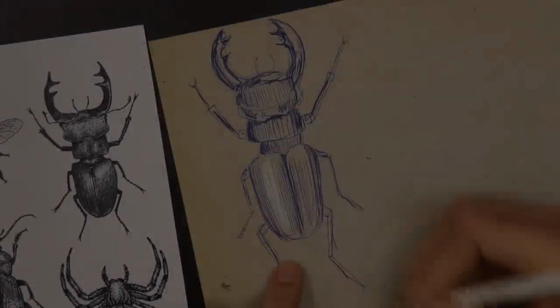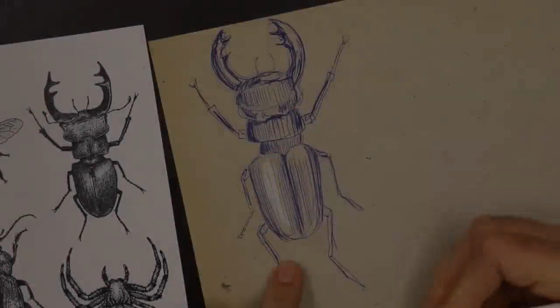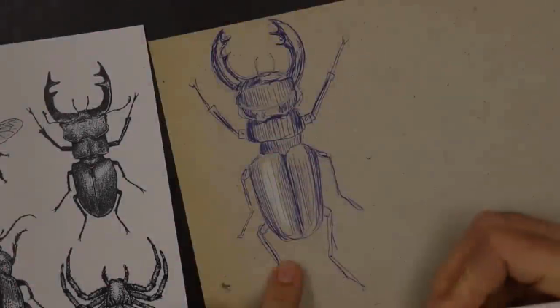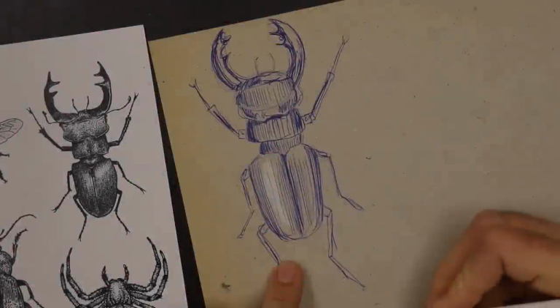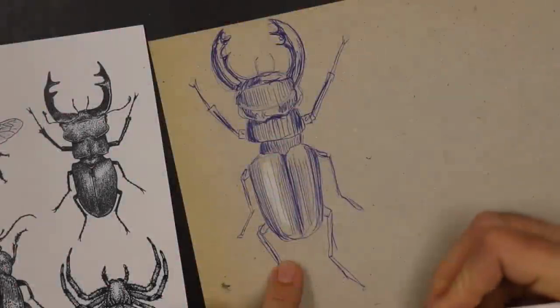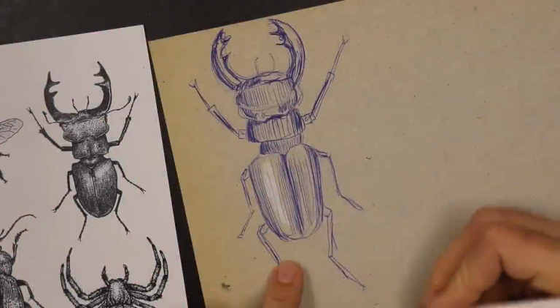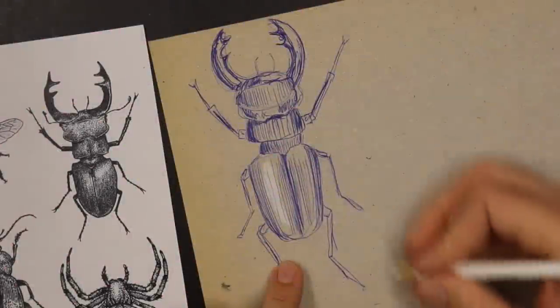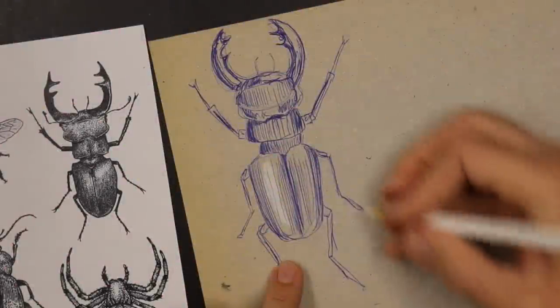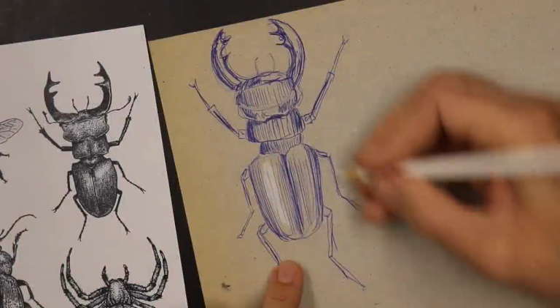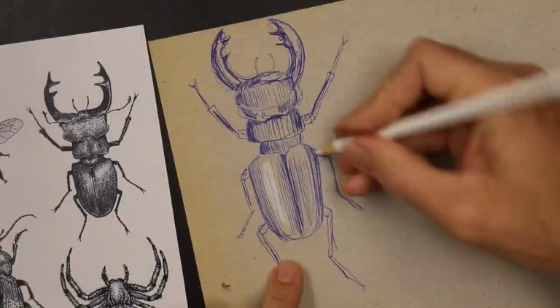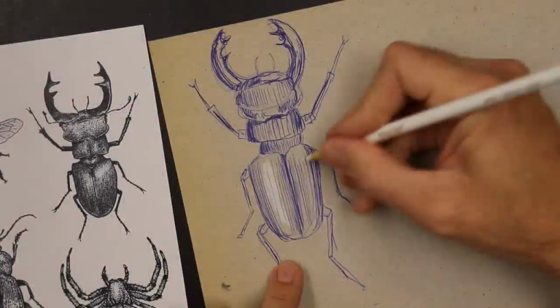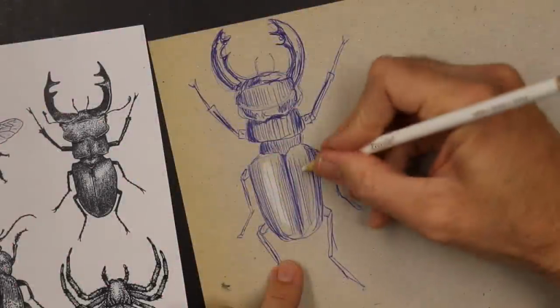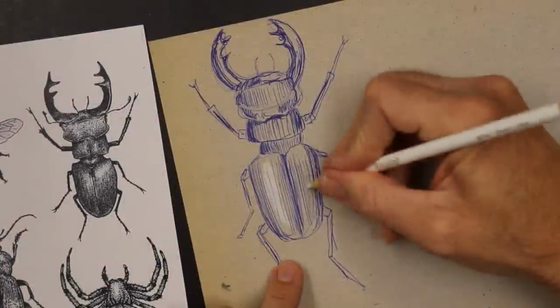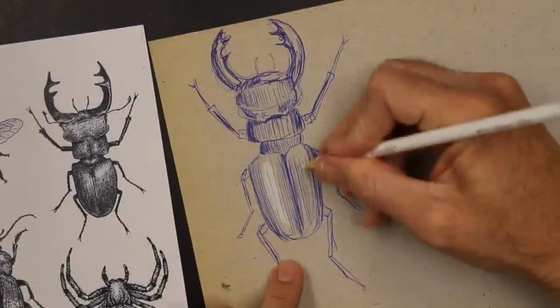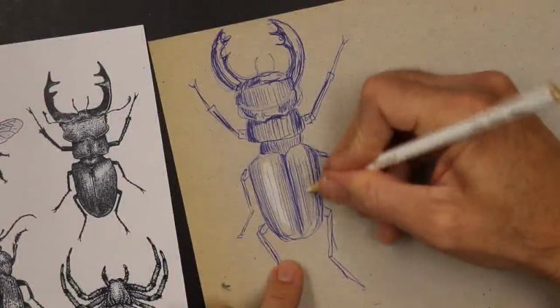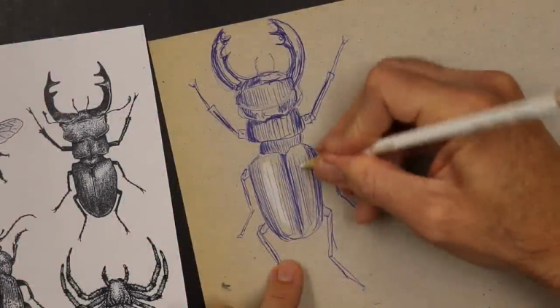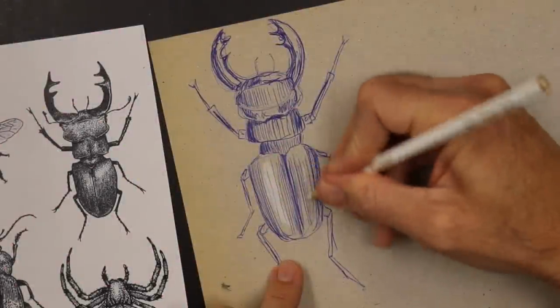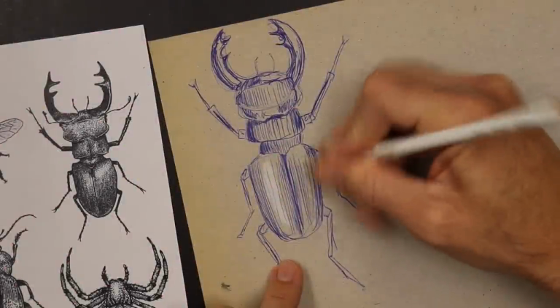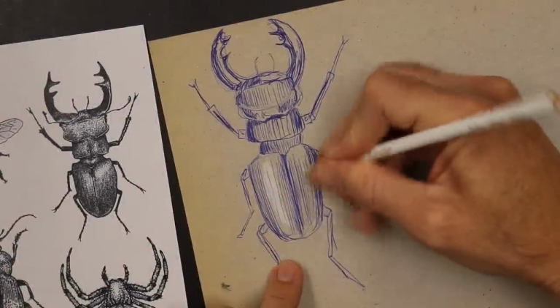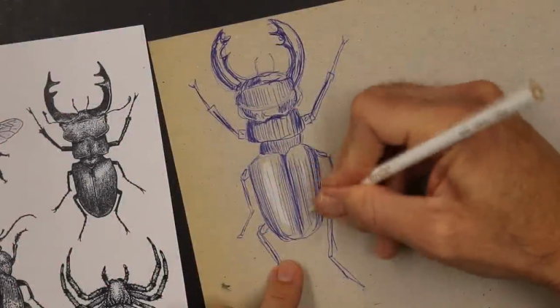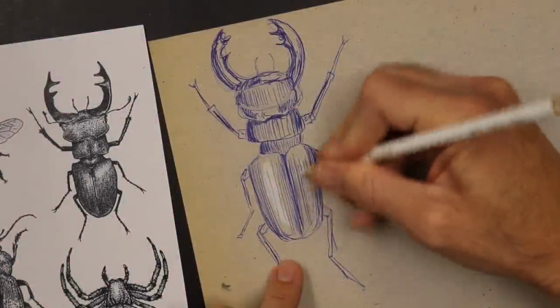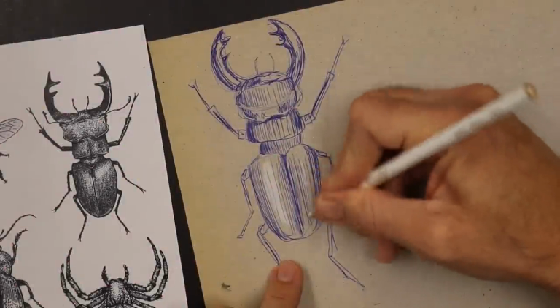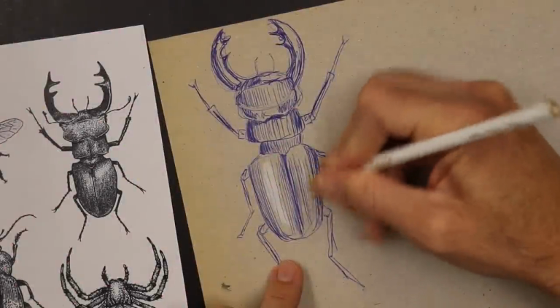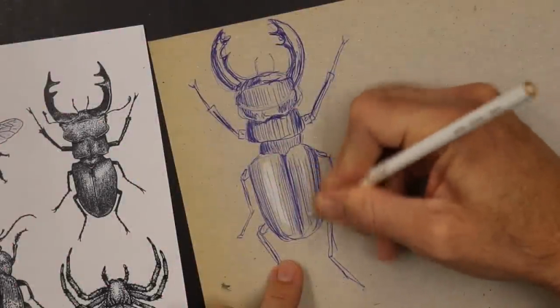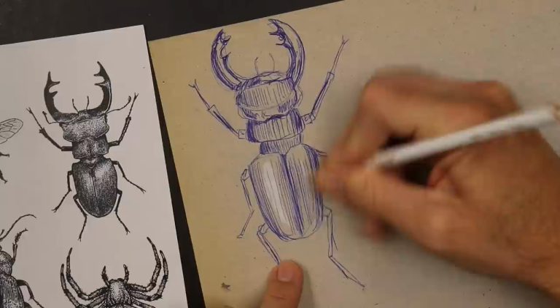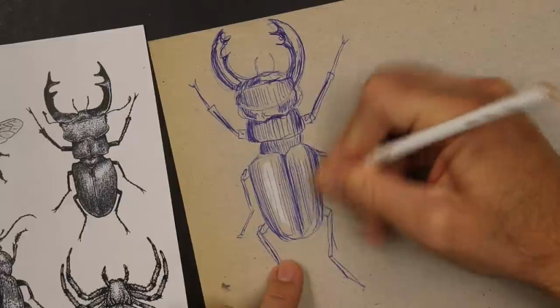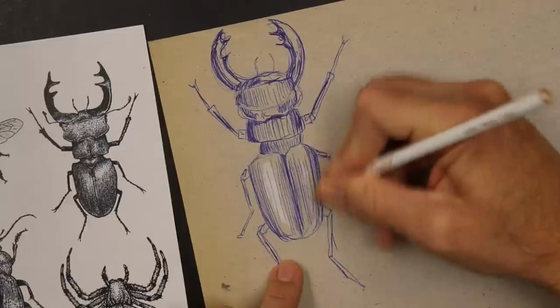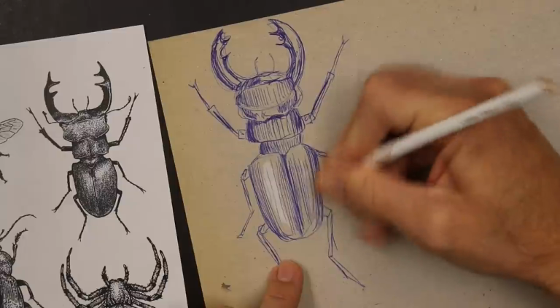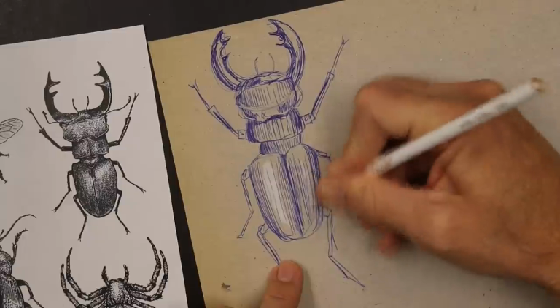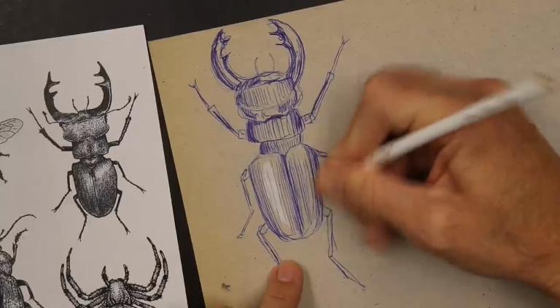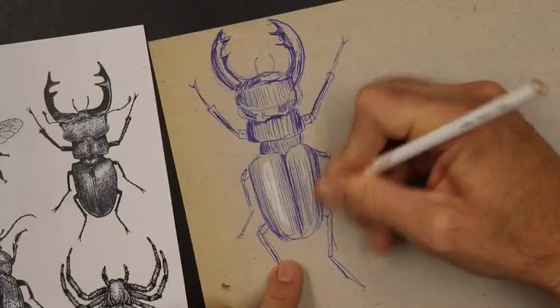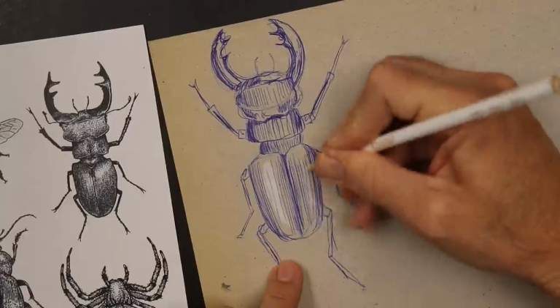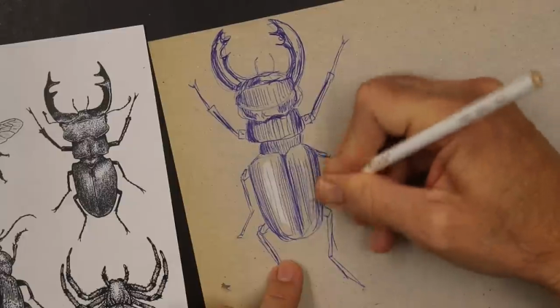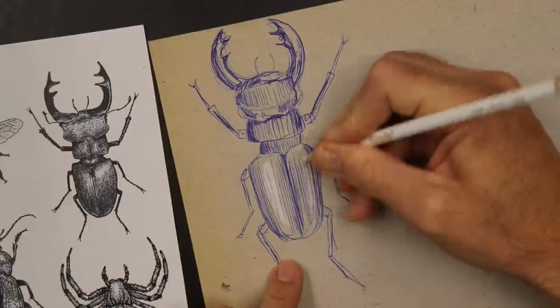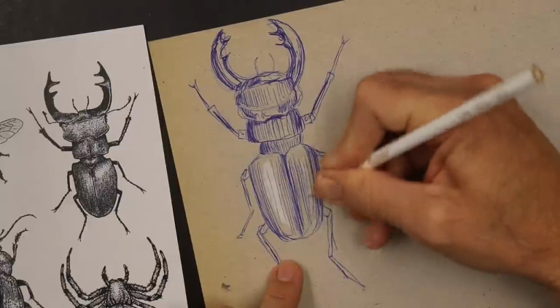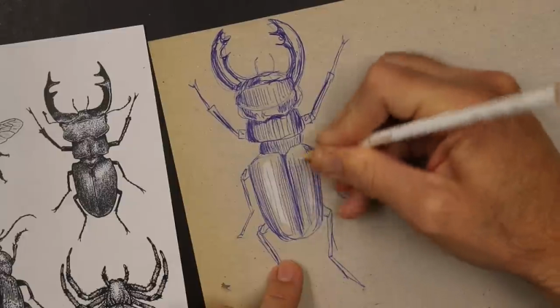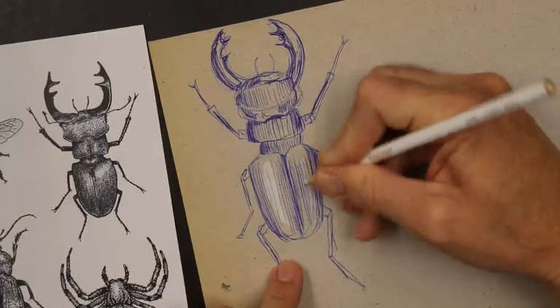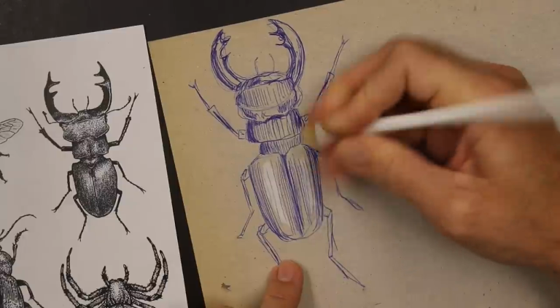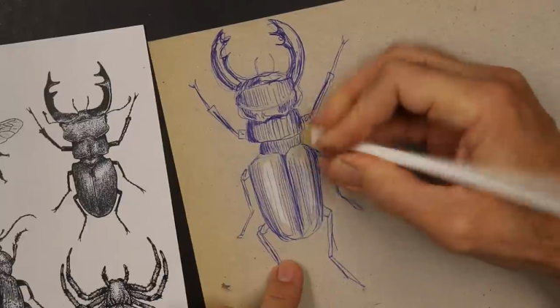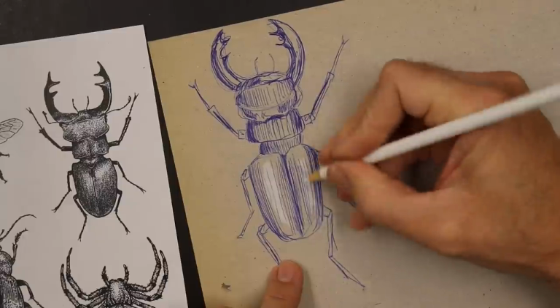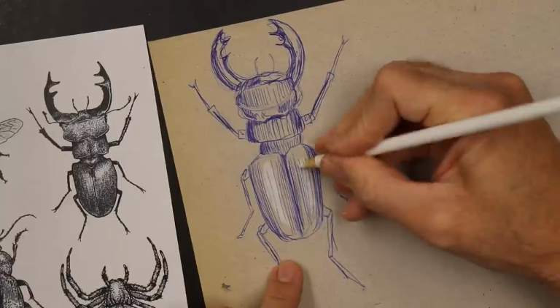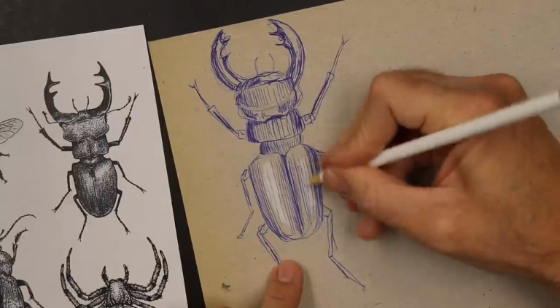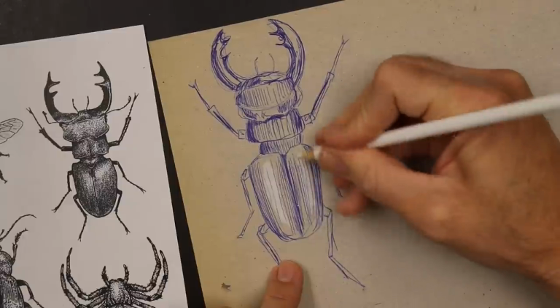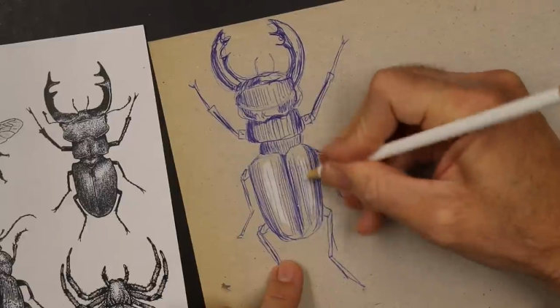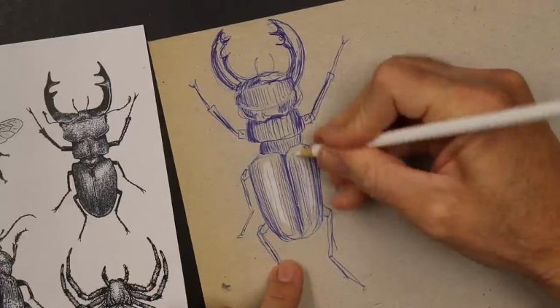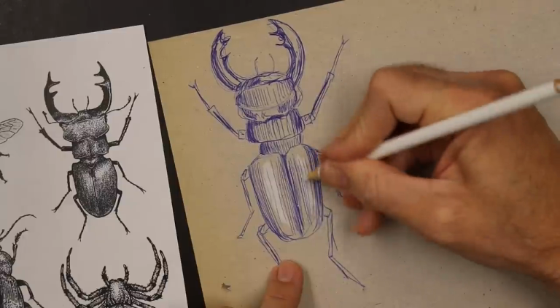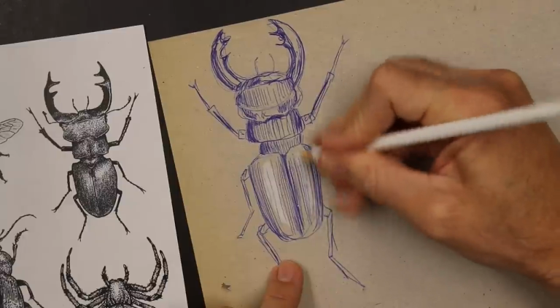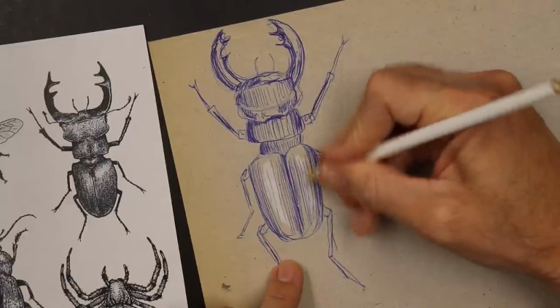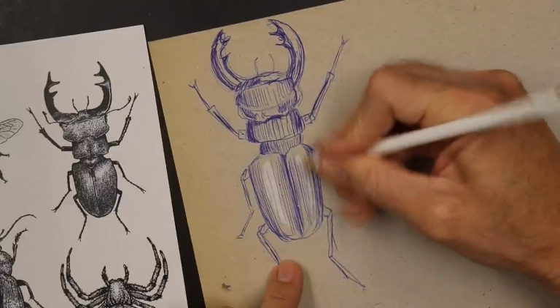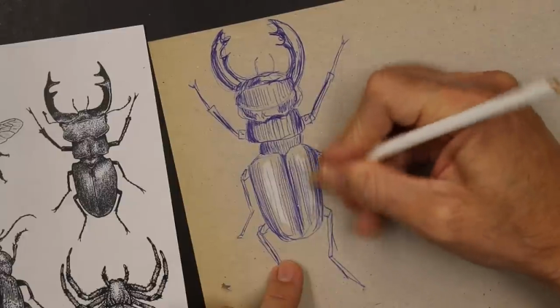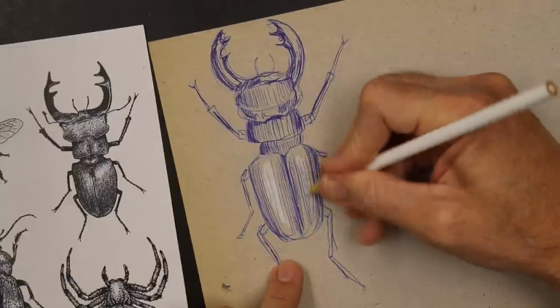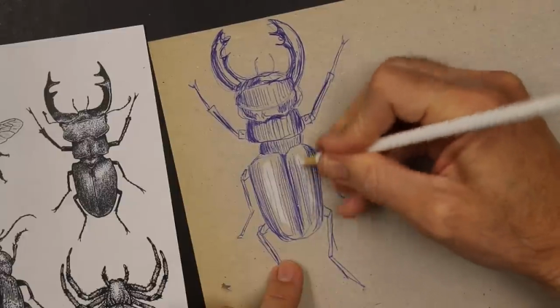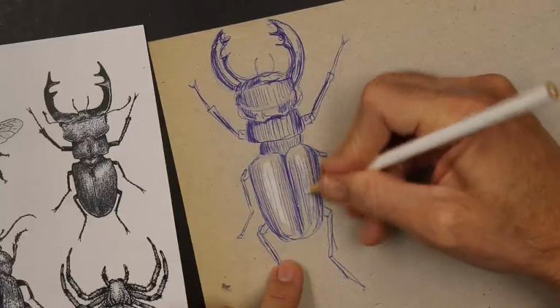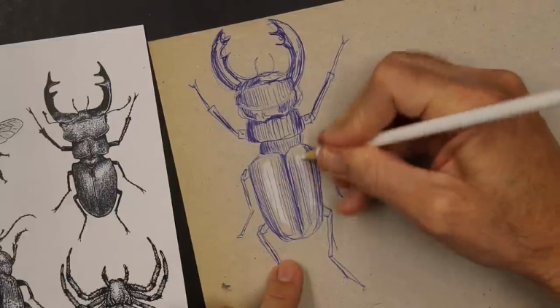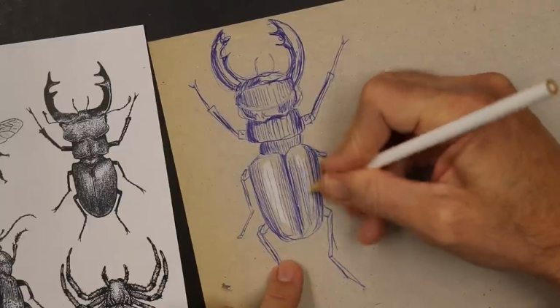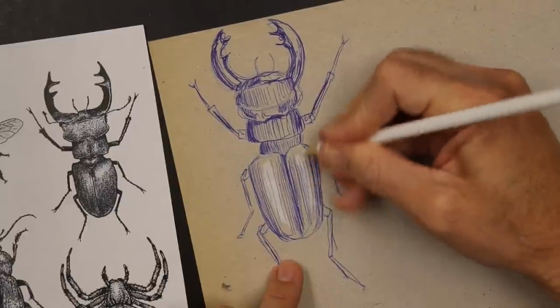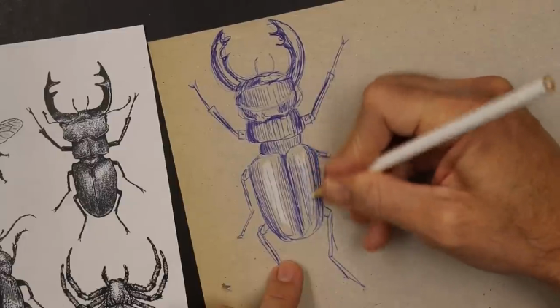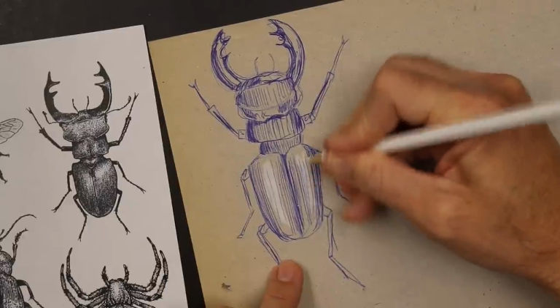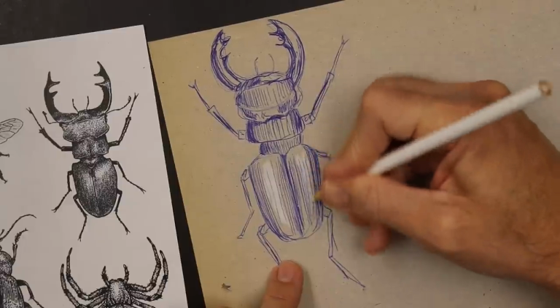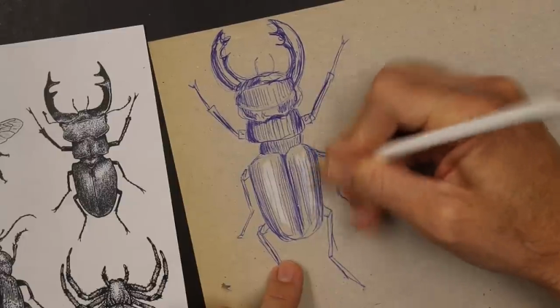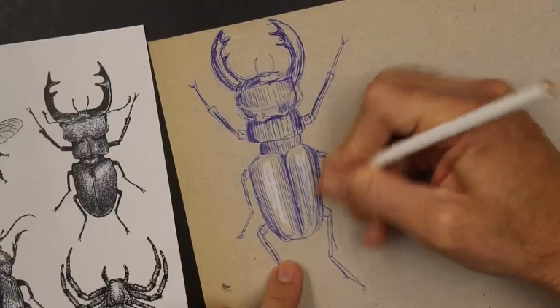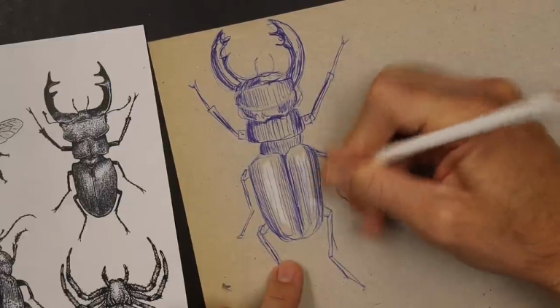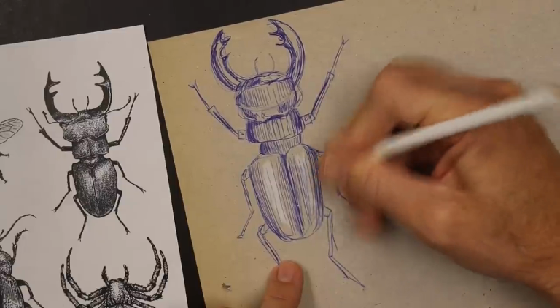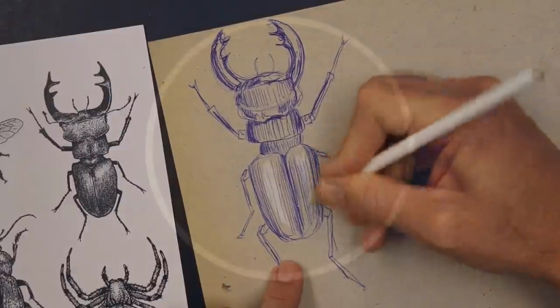See how that pops? See how nice that is? And you couldn't do this if you had a white piece of paper that you were drawing on.